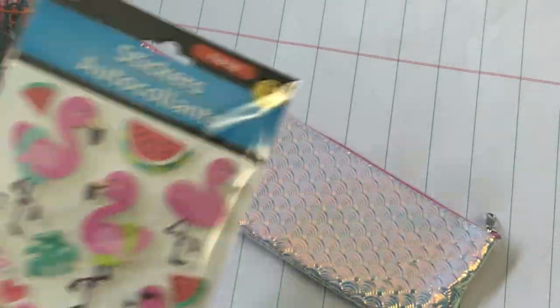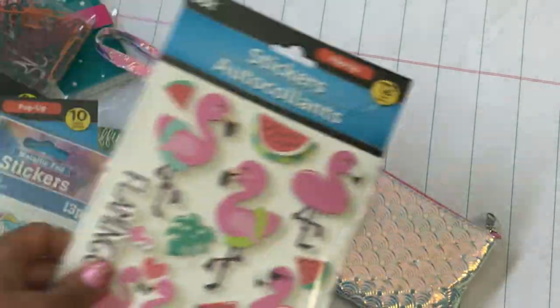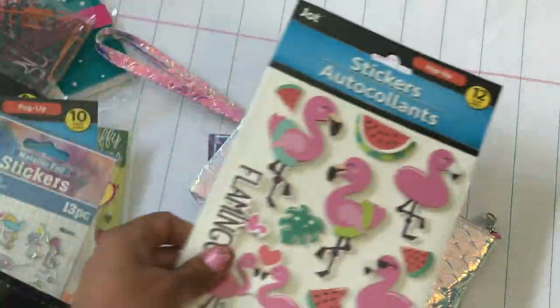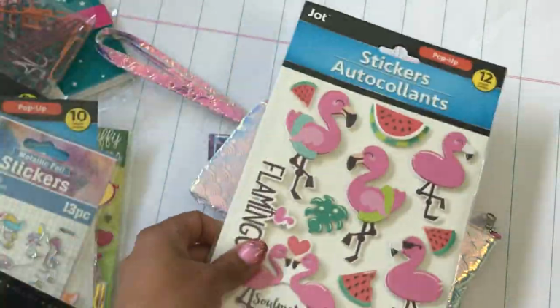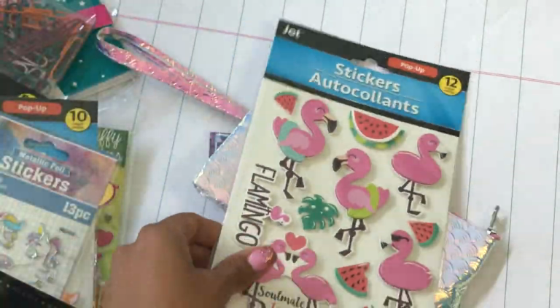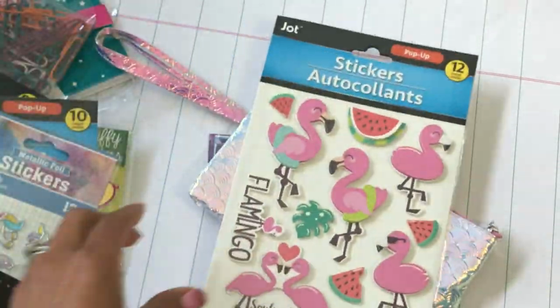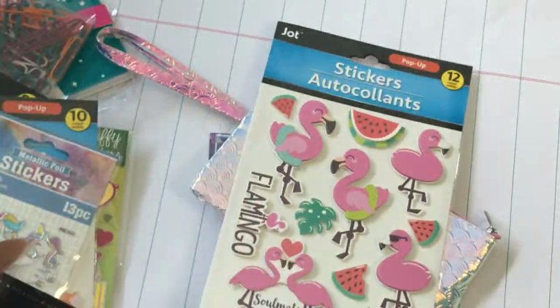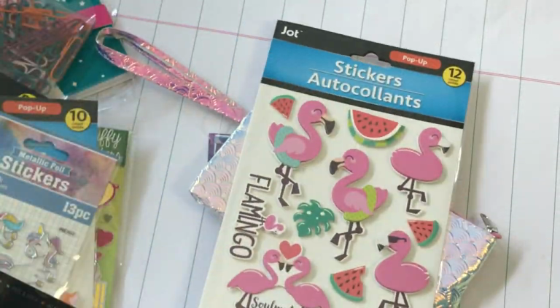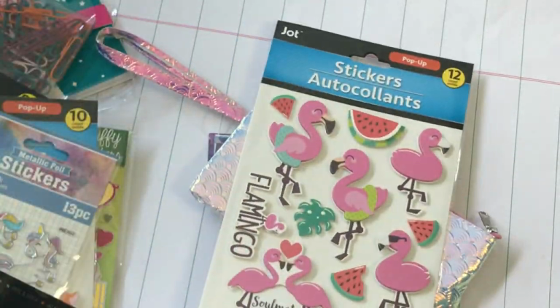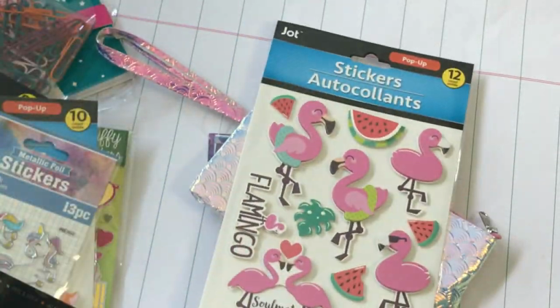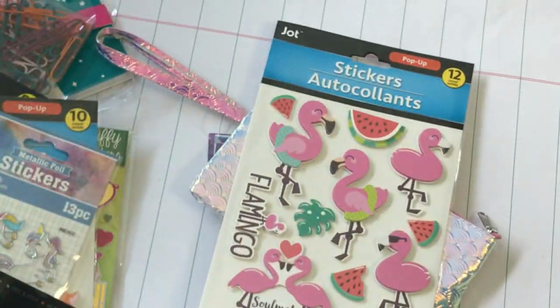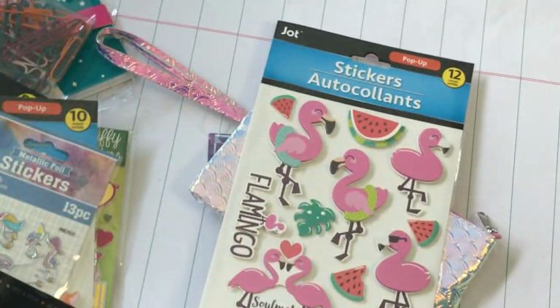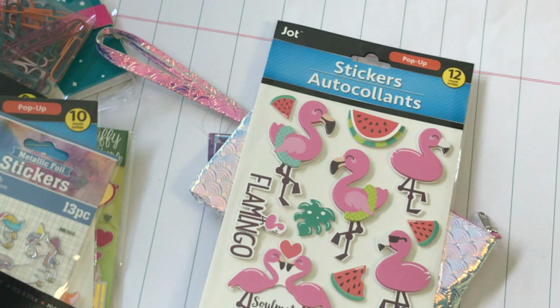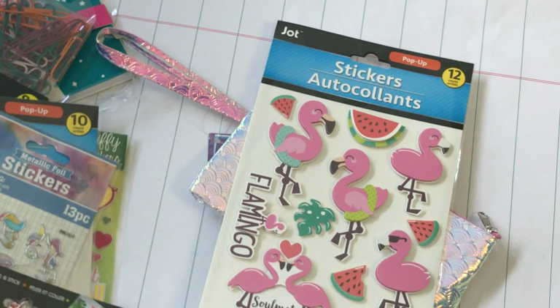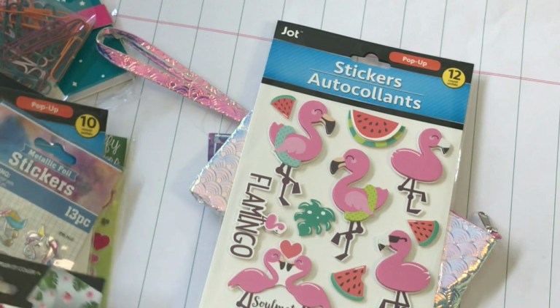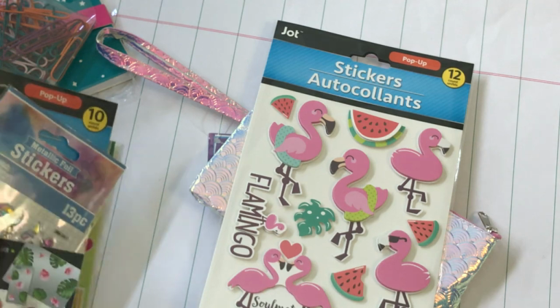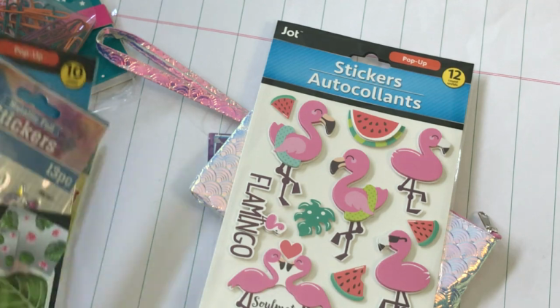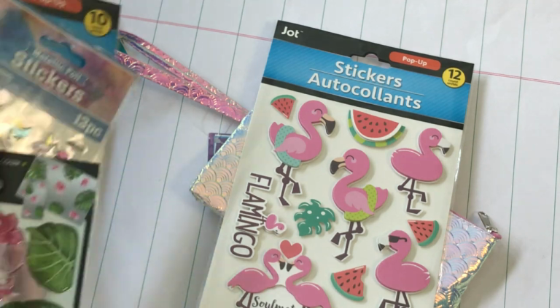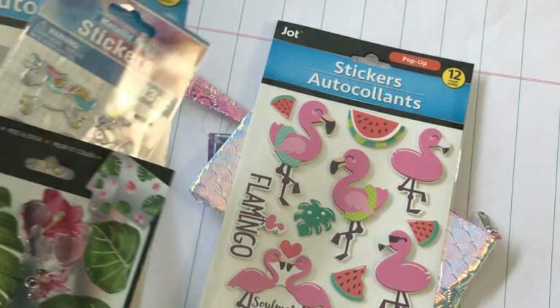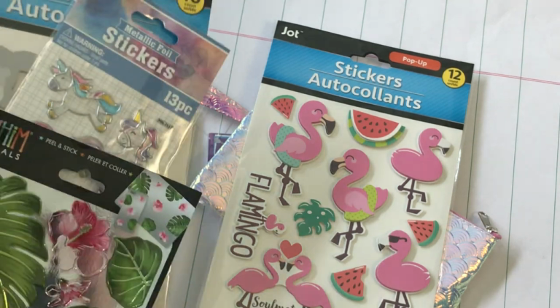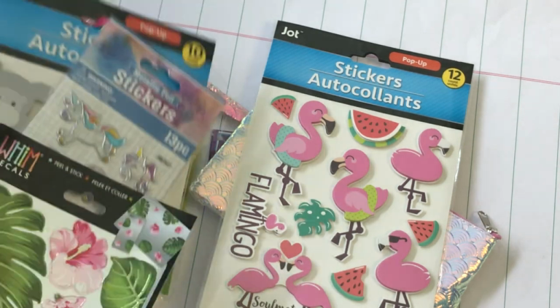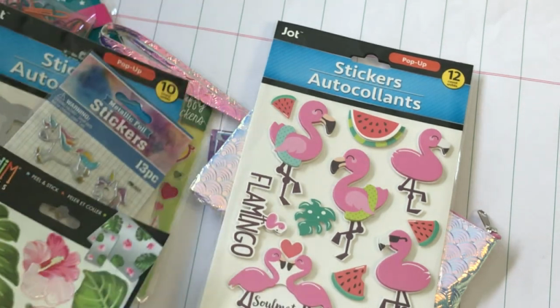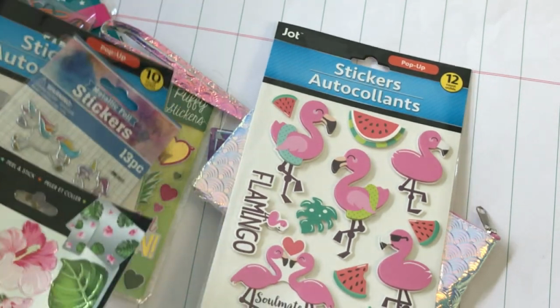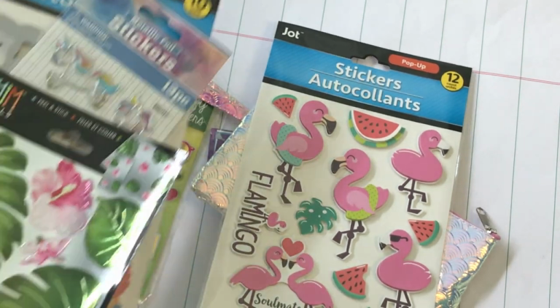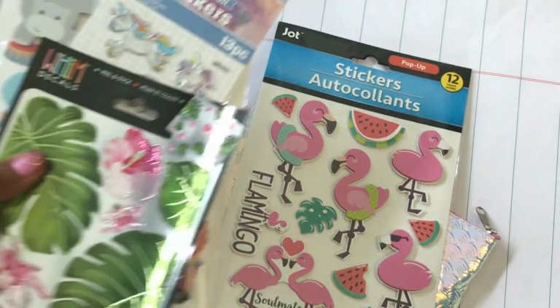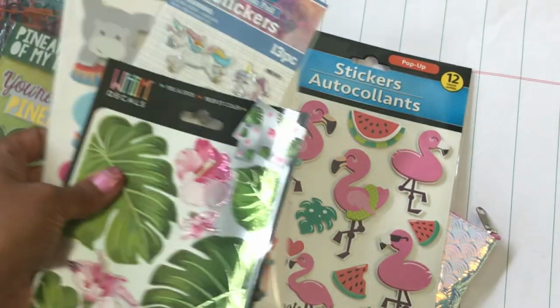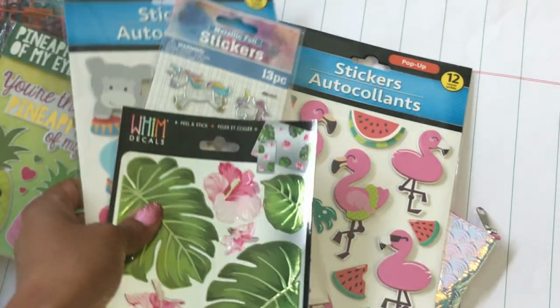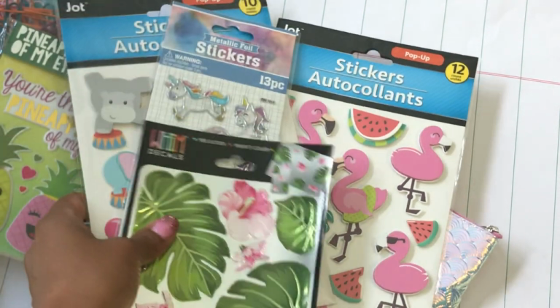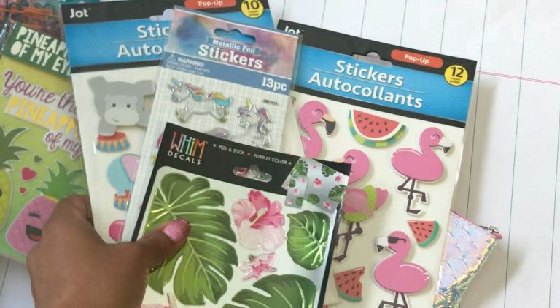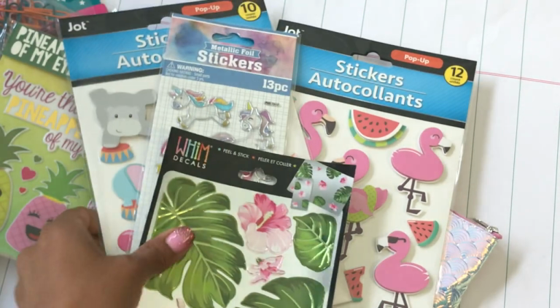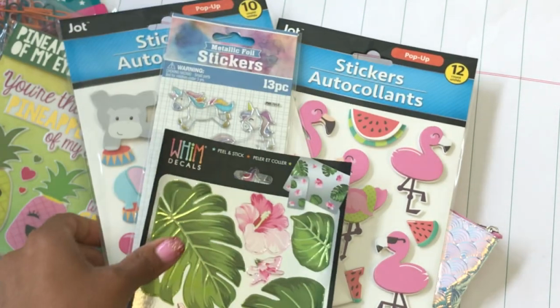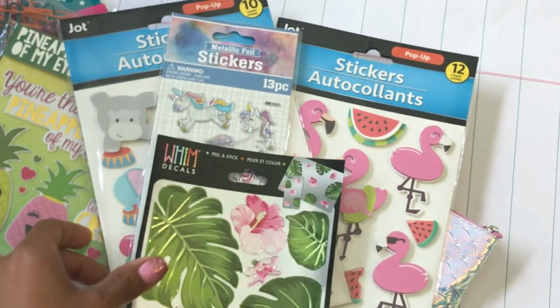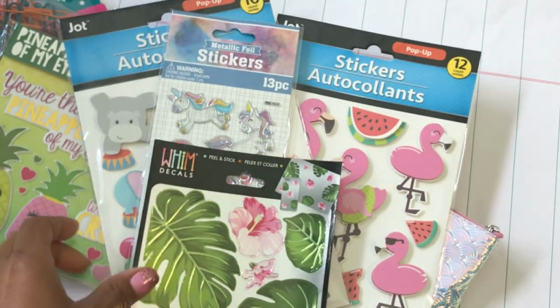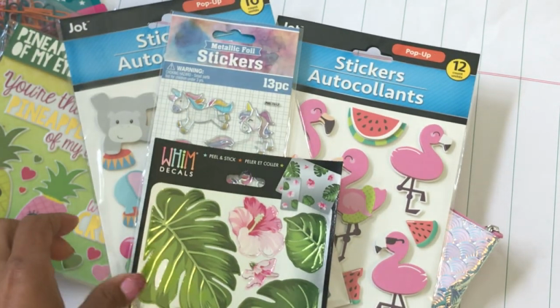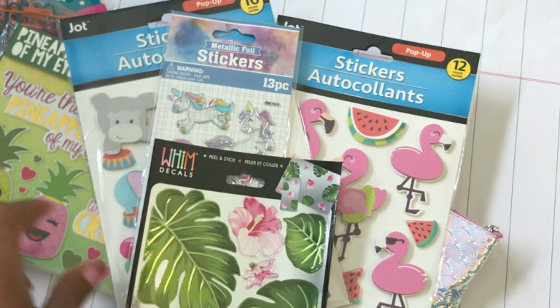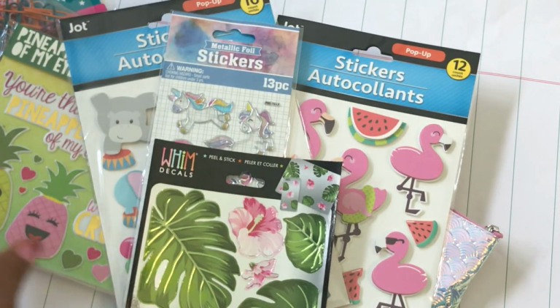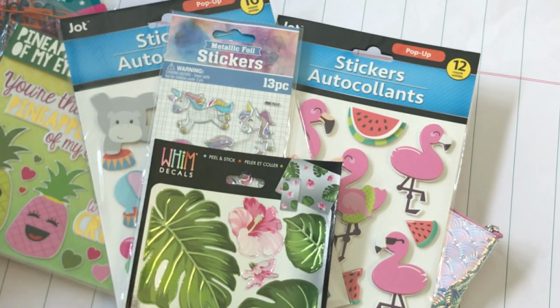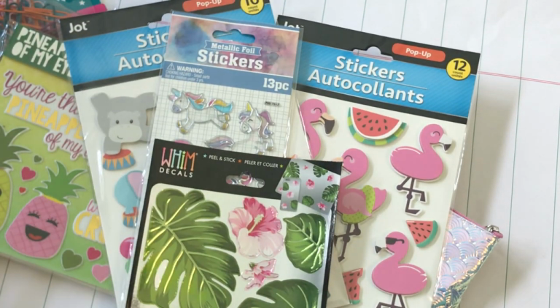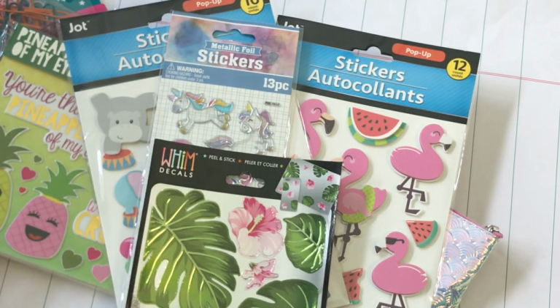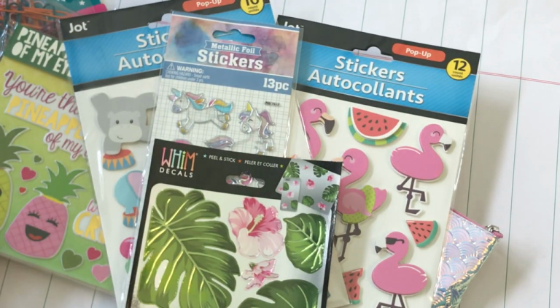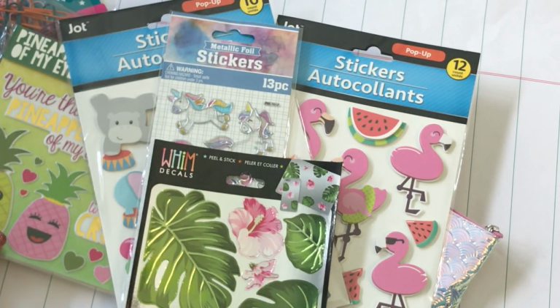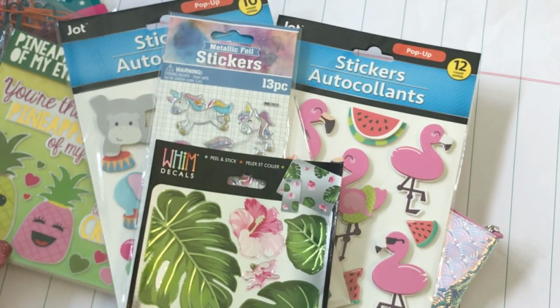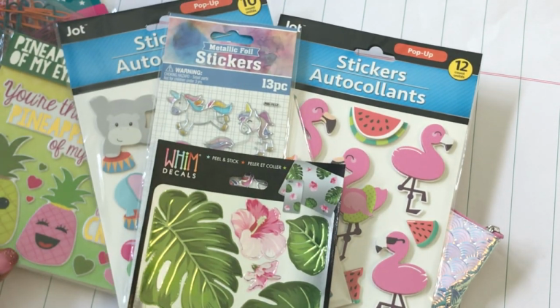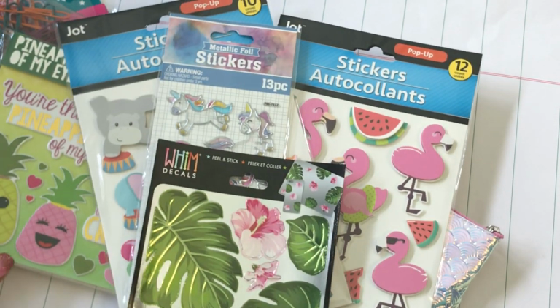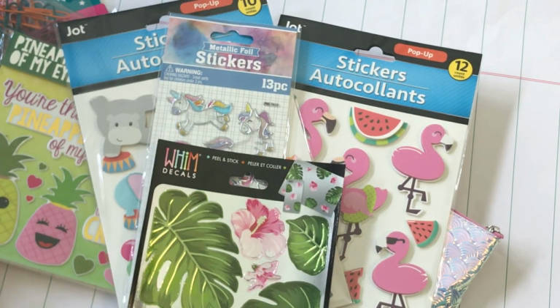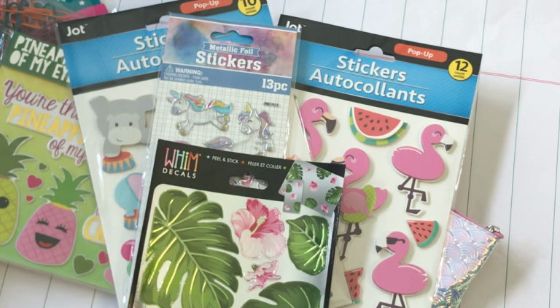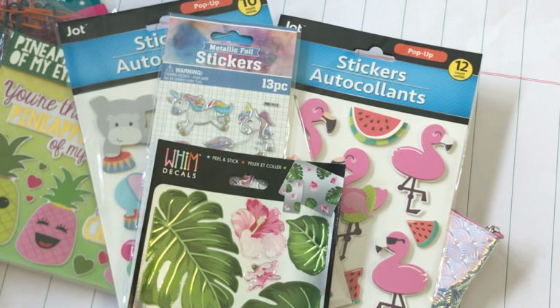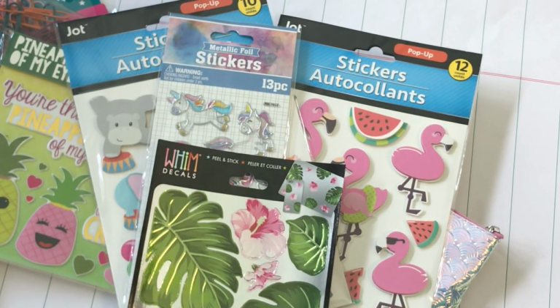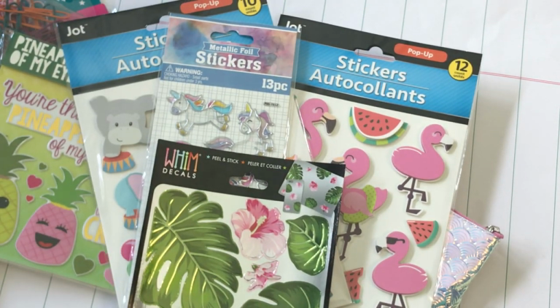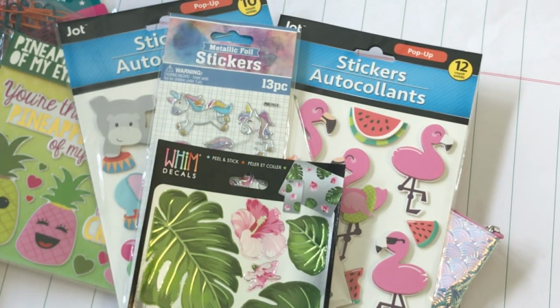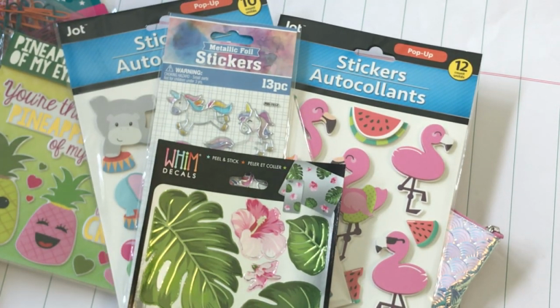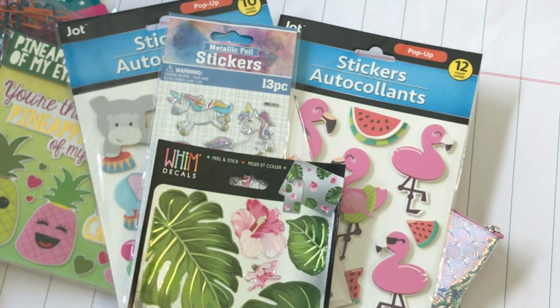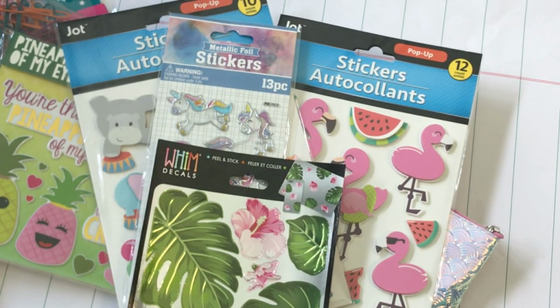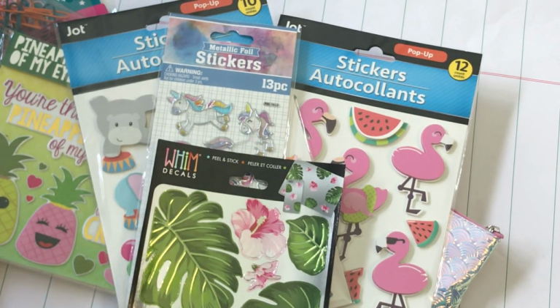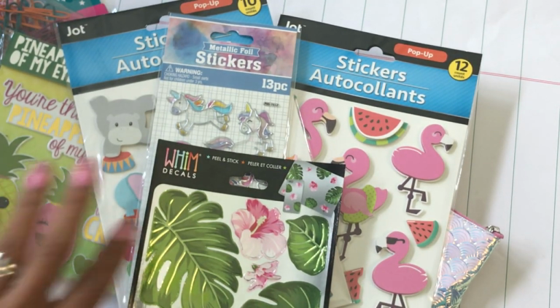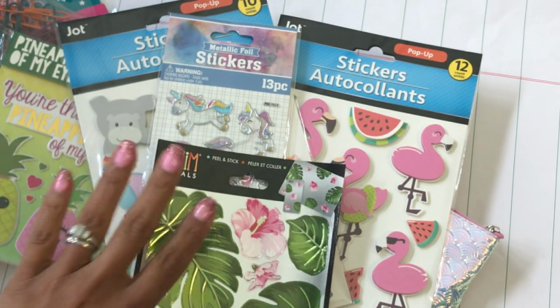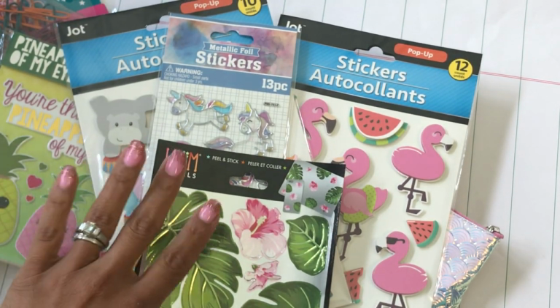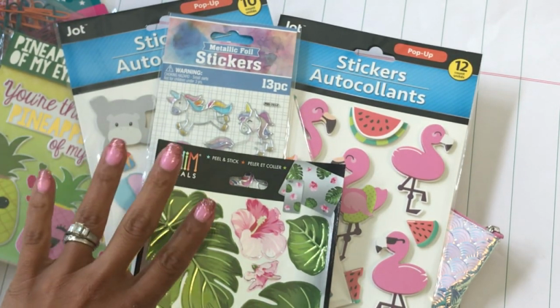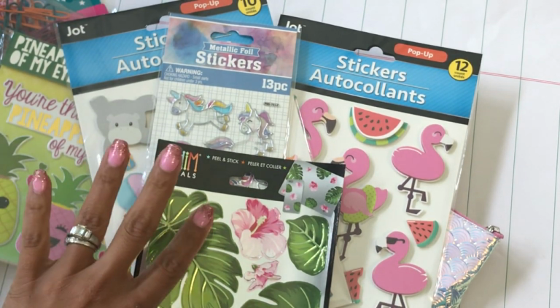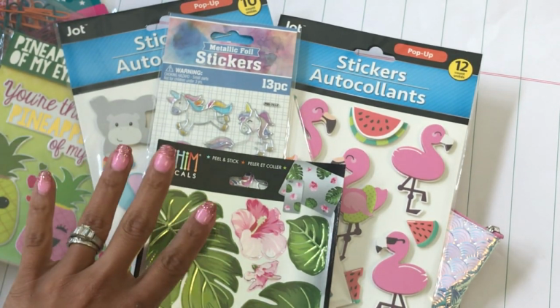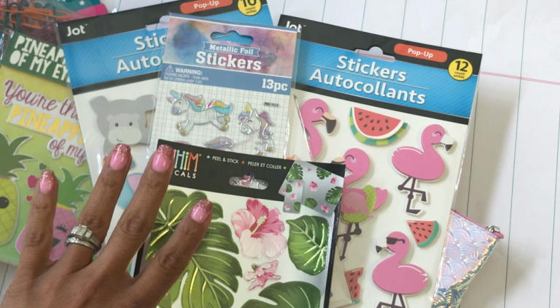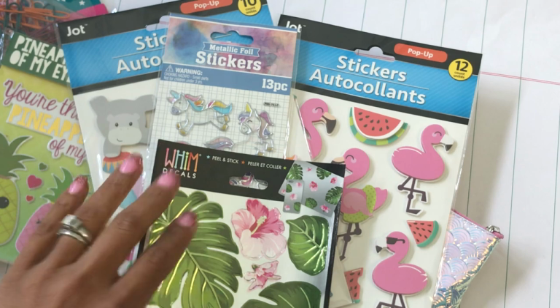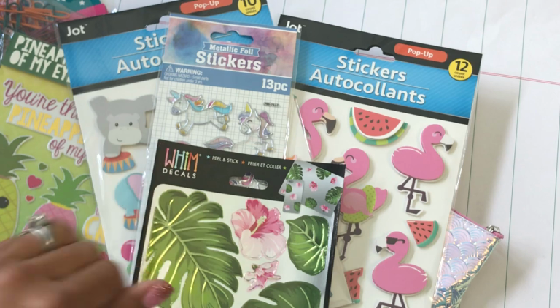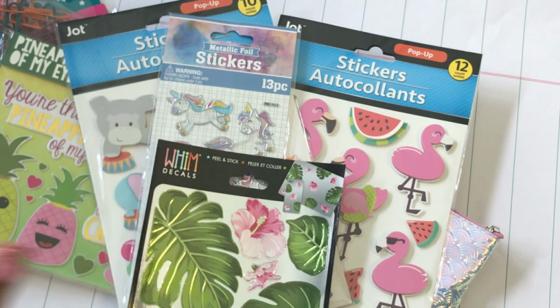So that completes my Dollar Tree haul! Thanks for stopping by my channel — please leave me a comment and I will see you guys in my next video. Bye for now!